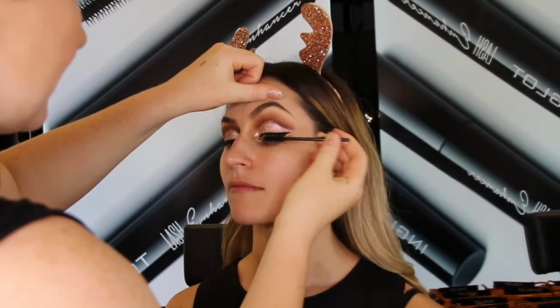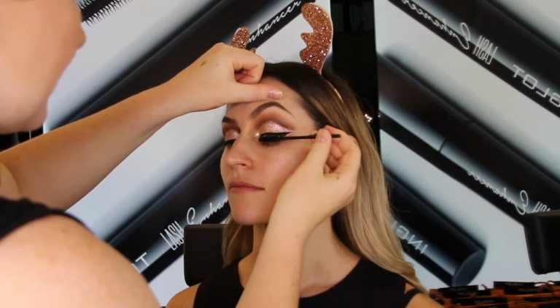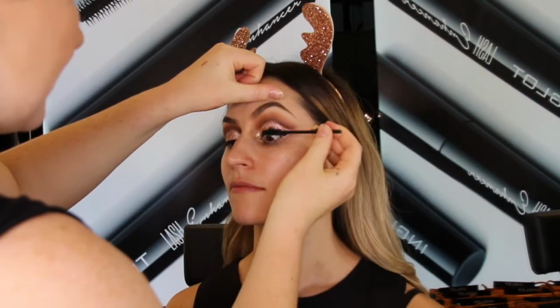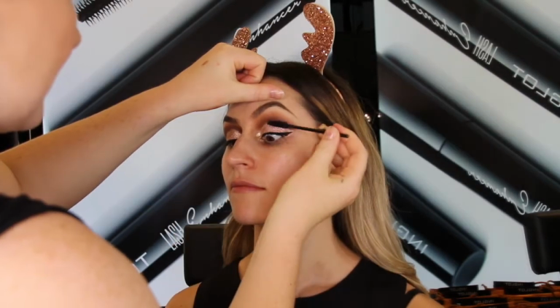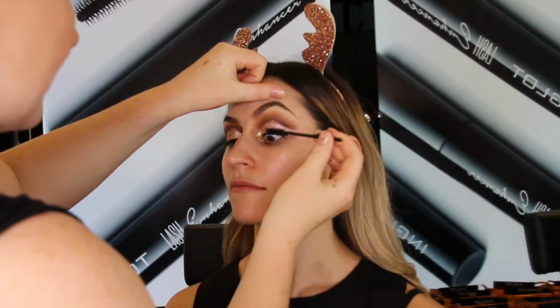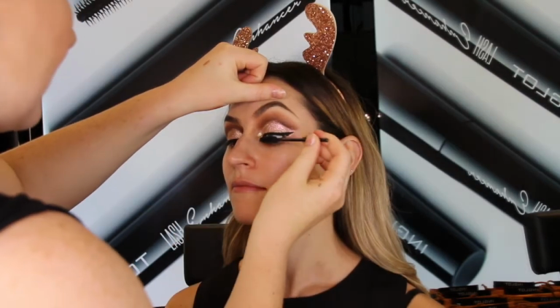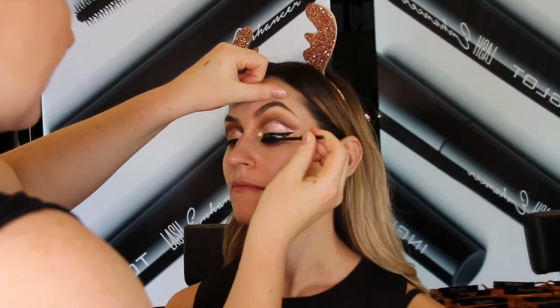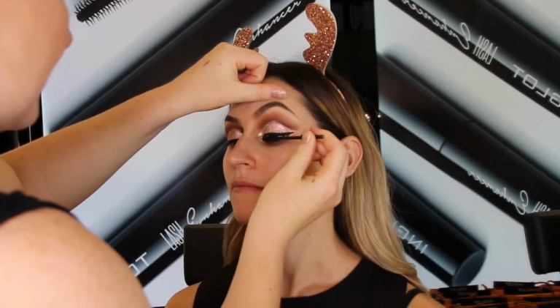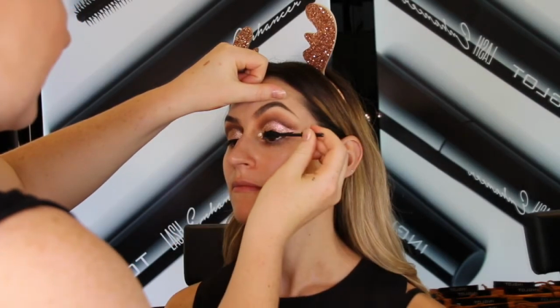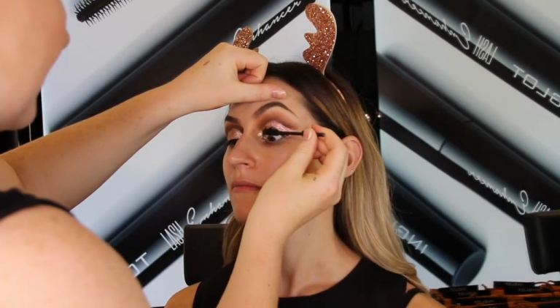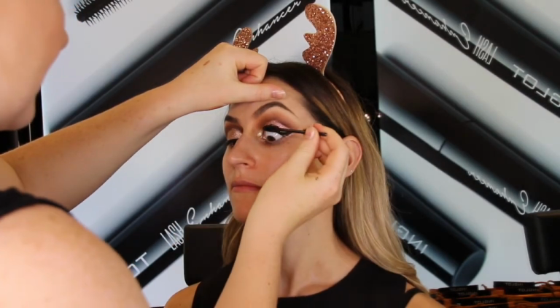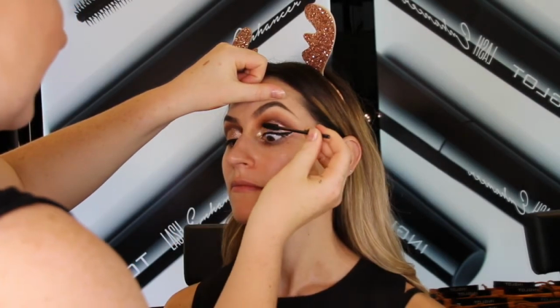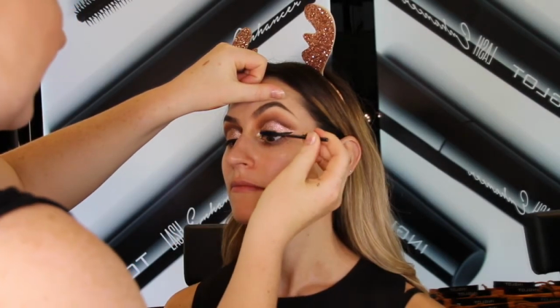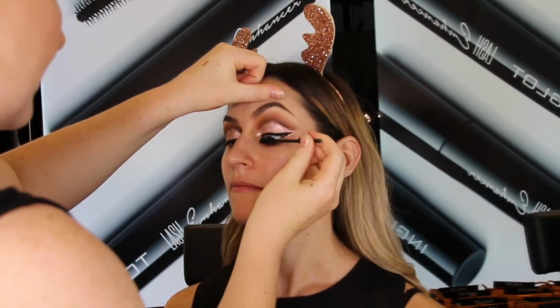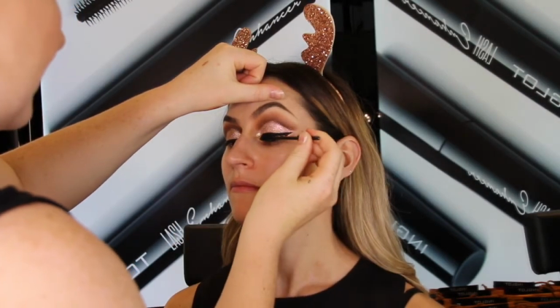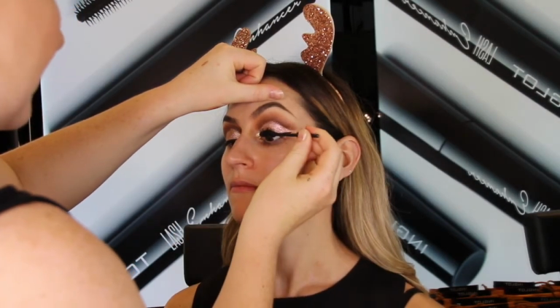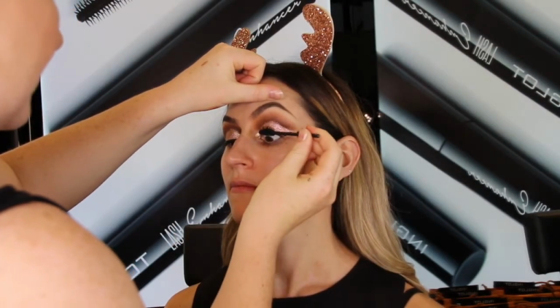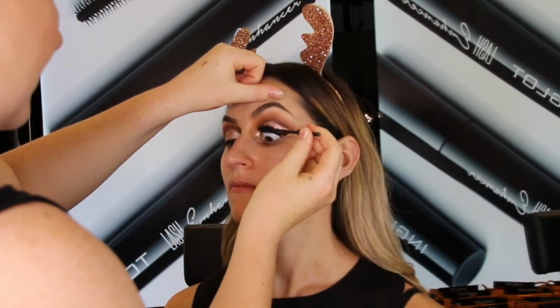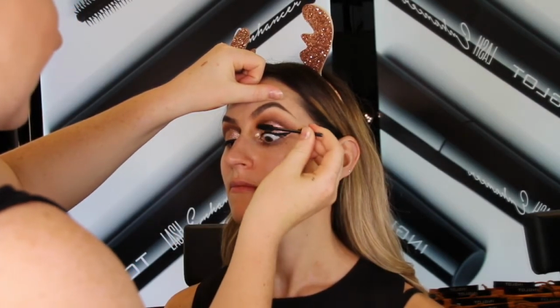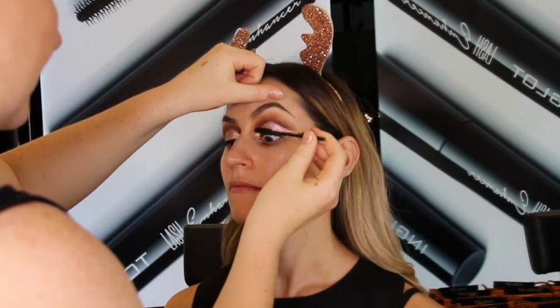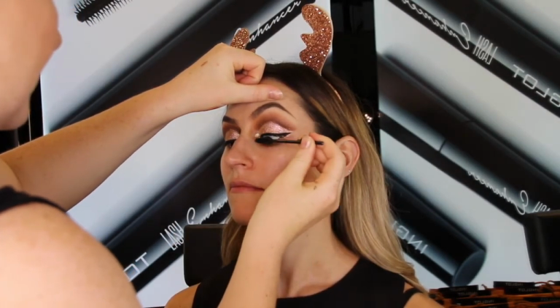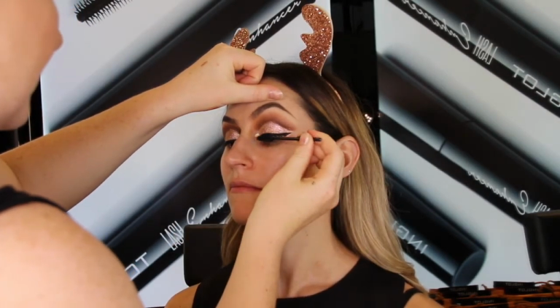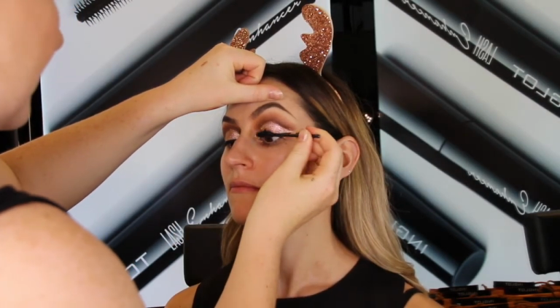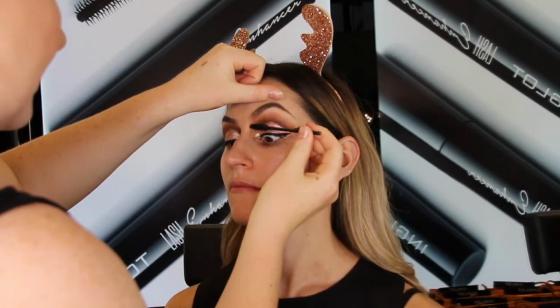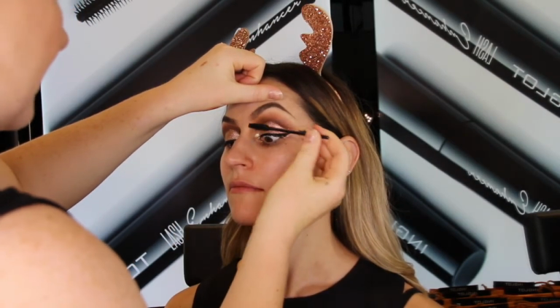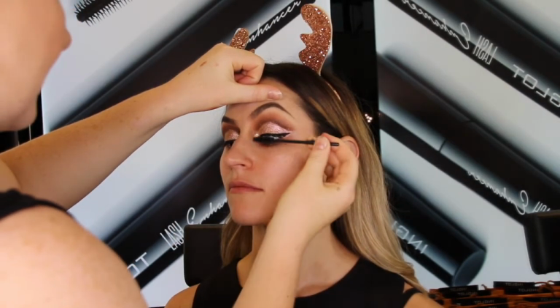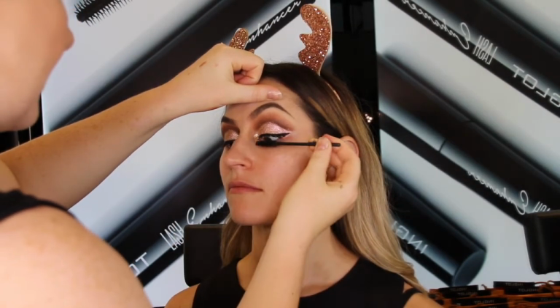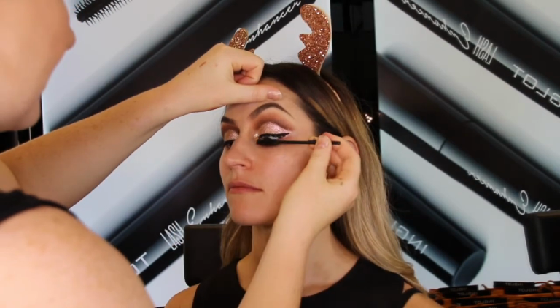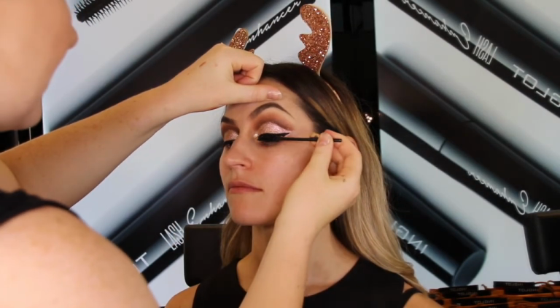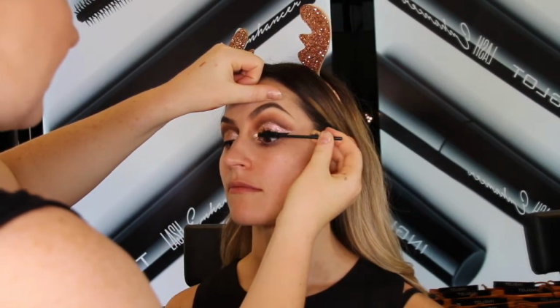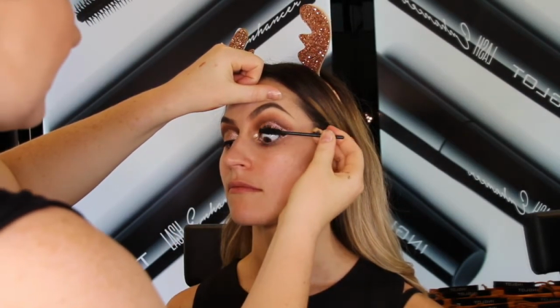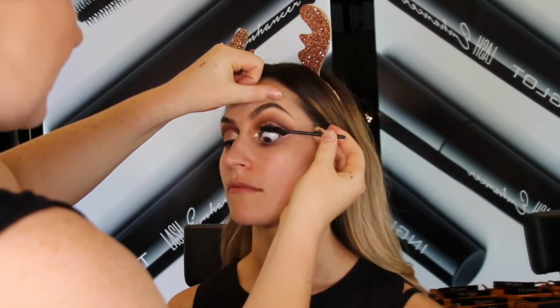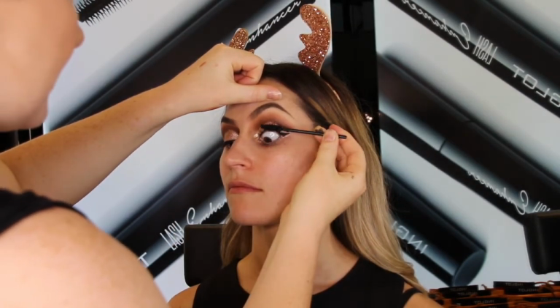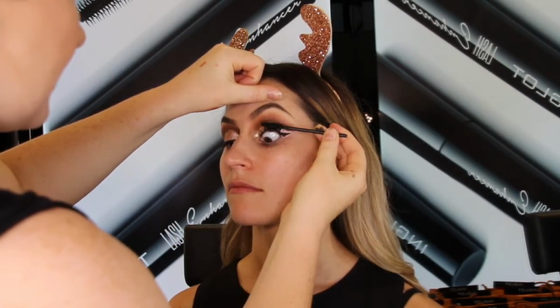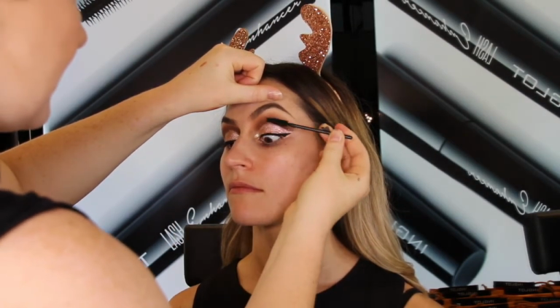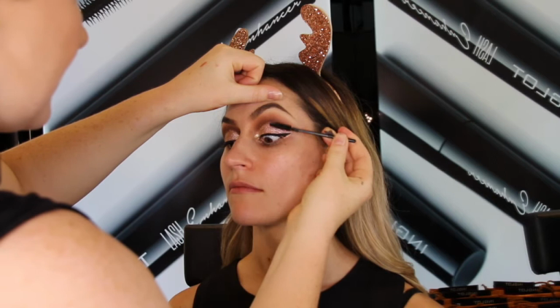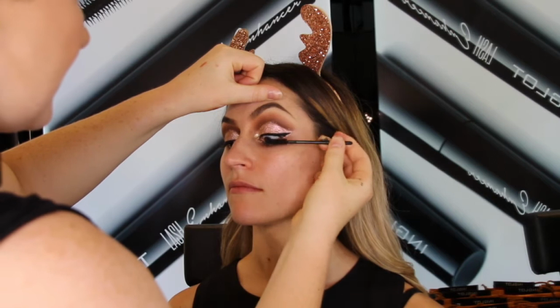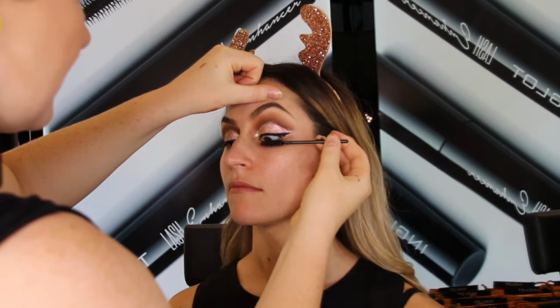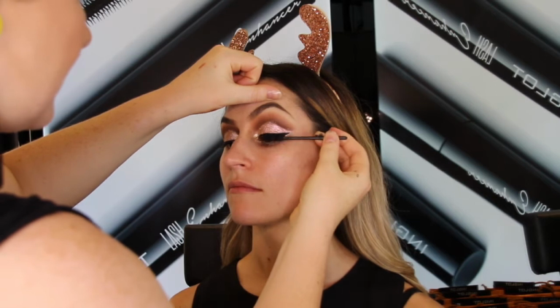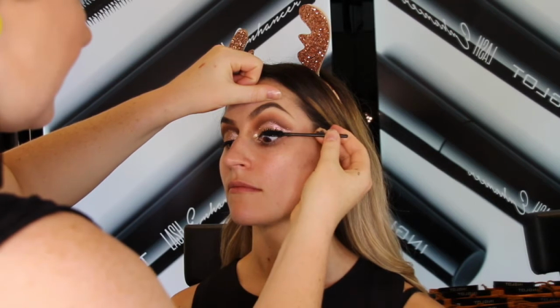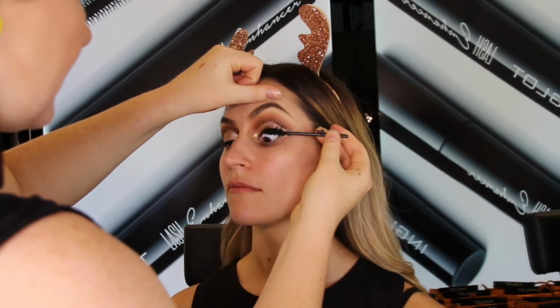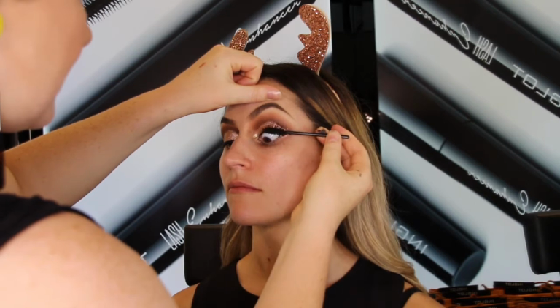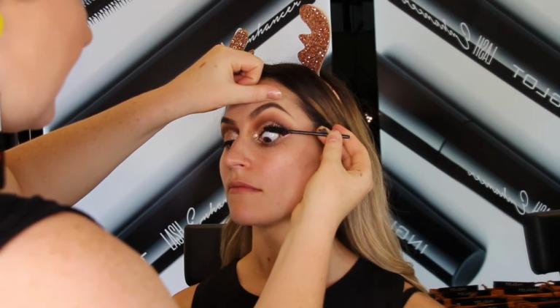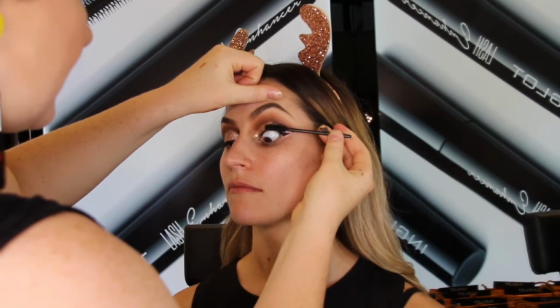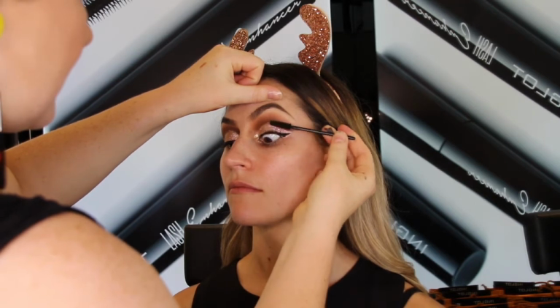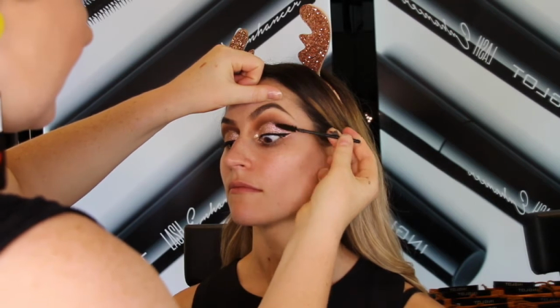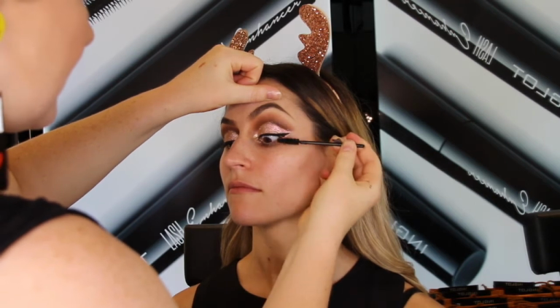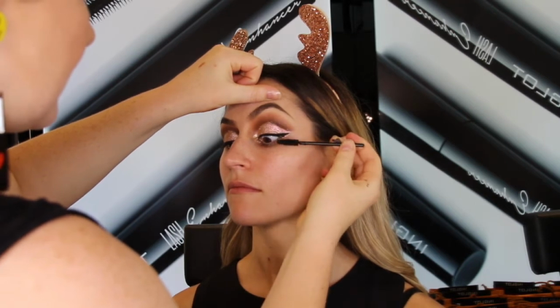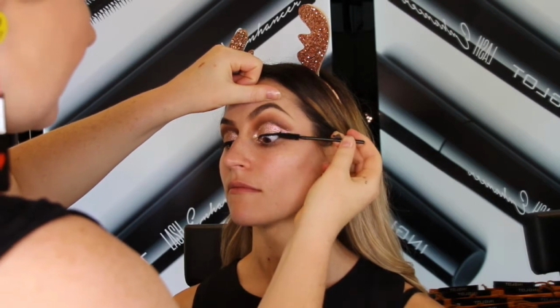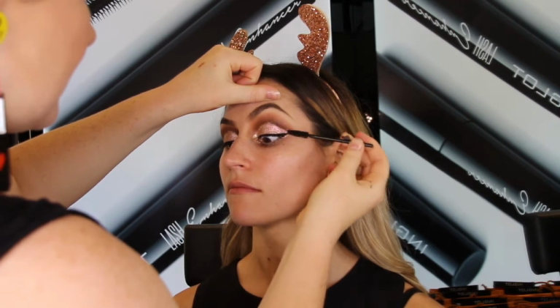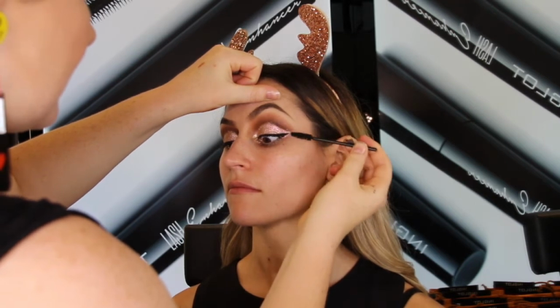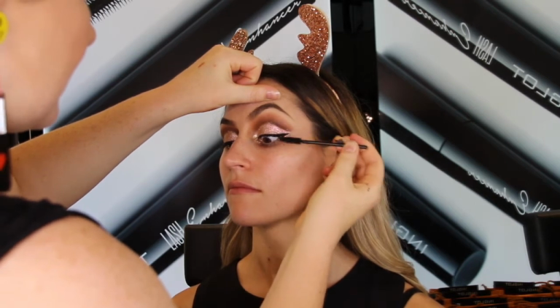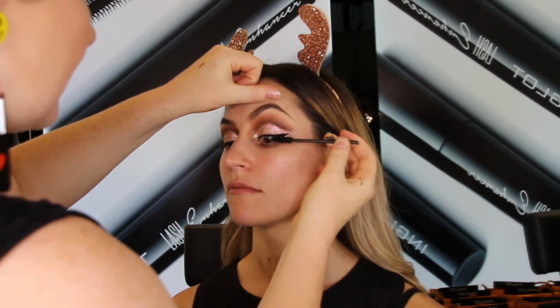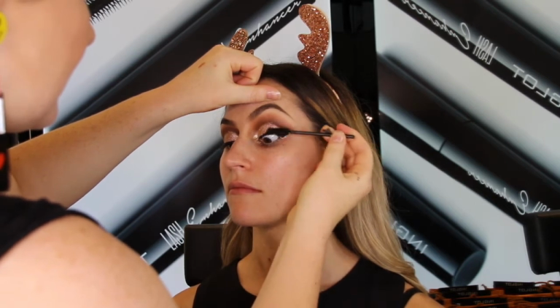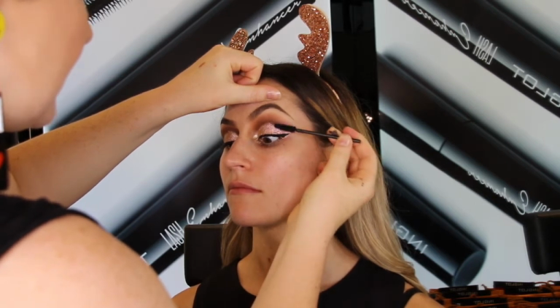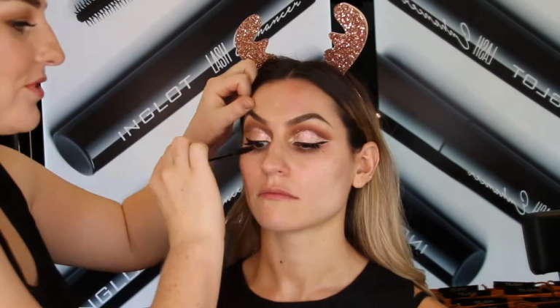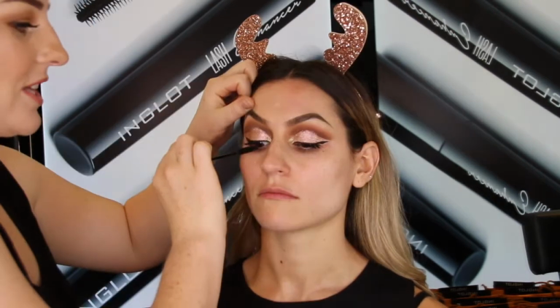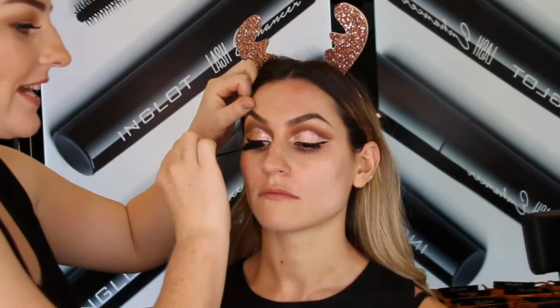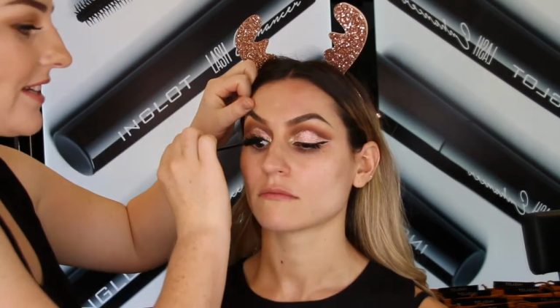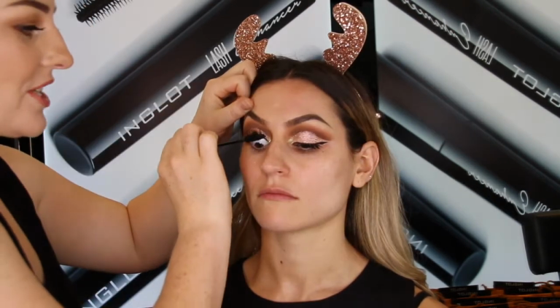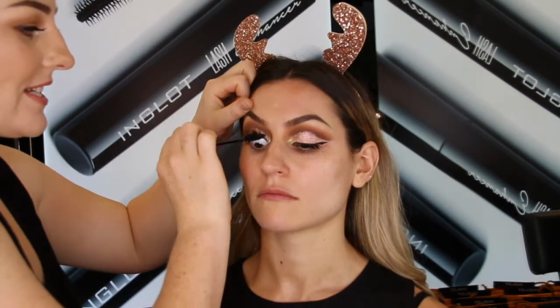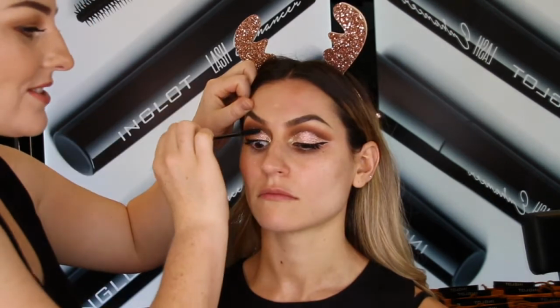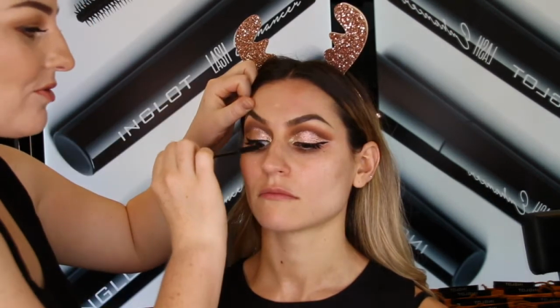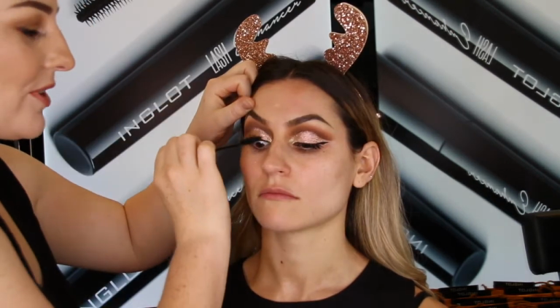Now for that real doe-eyed reindeer look I'm going to use the lashes in 65S.